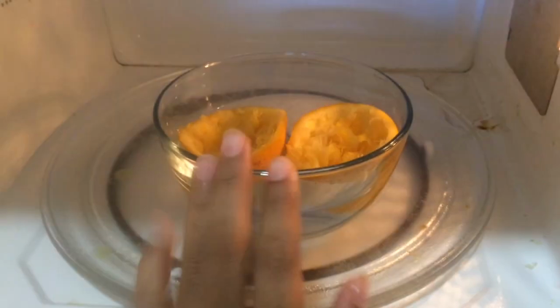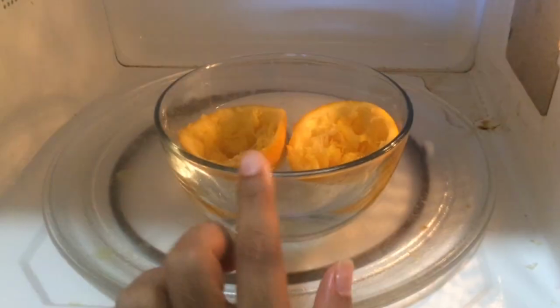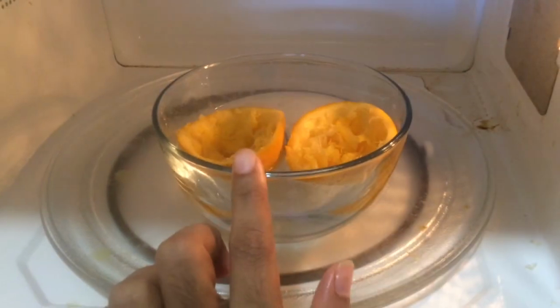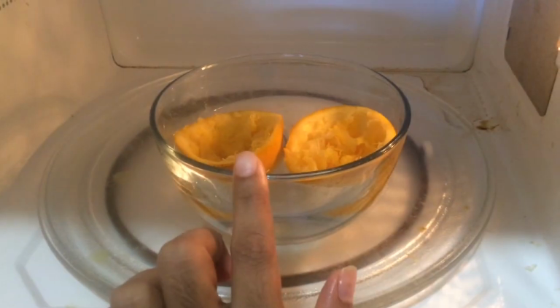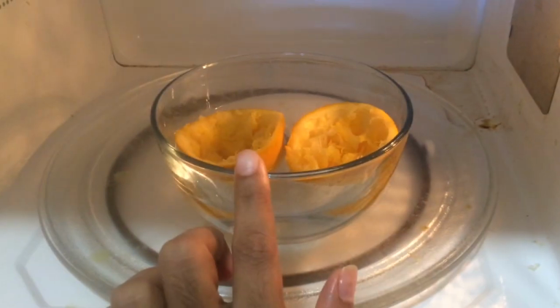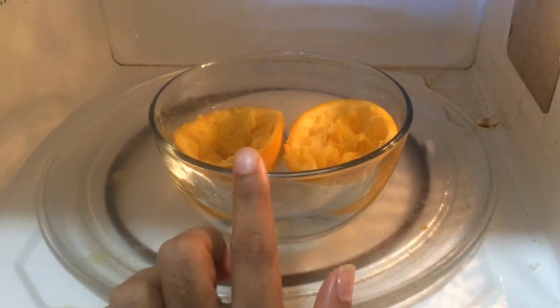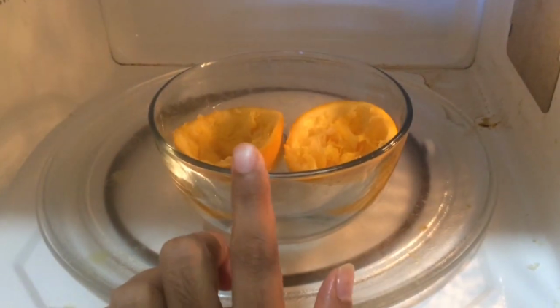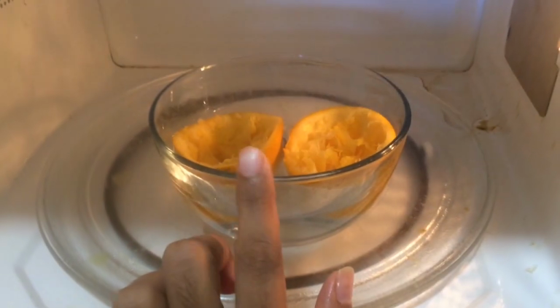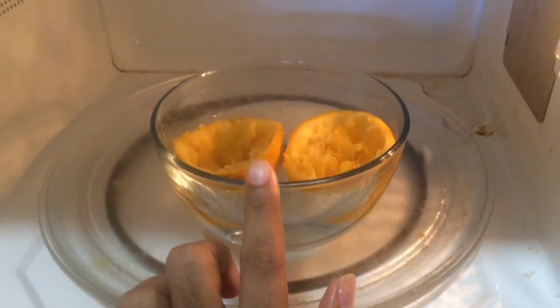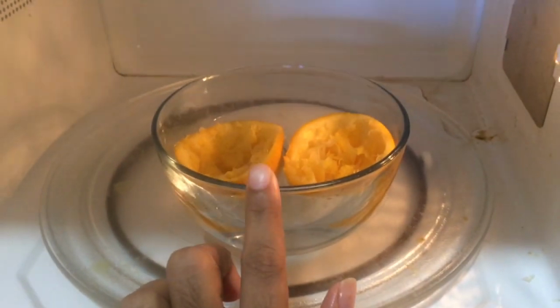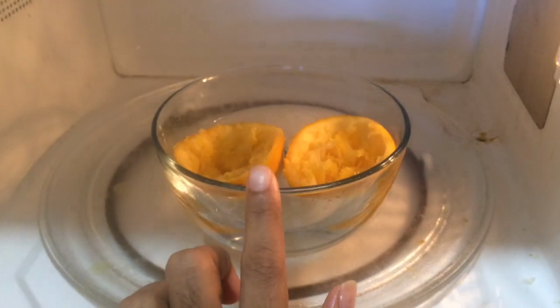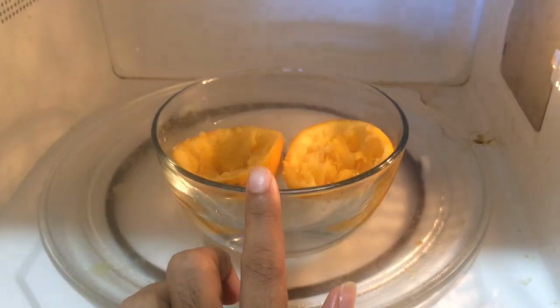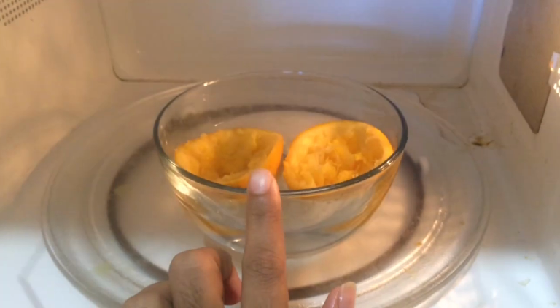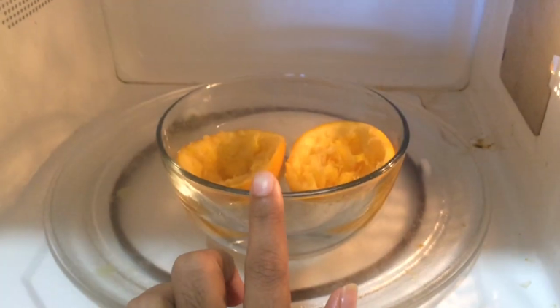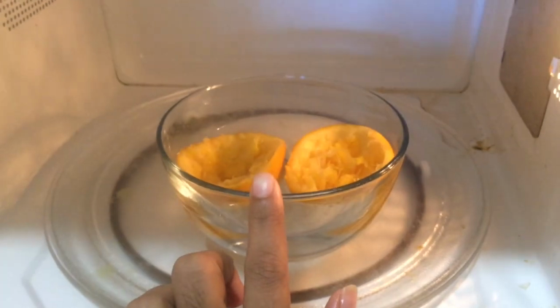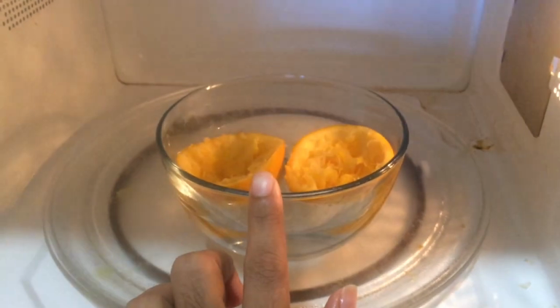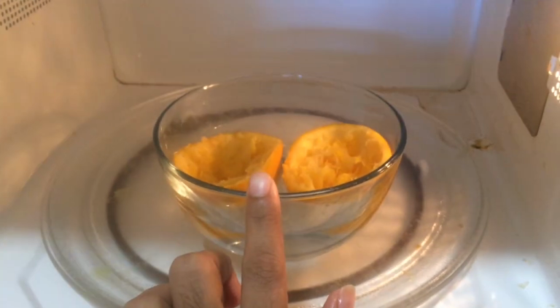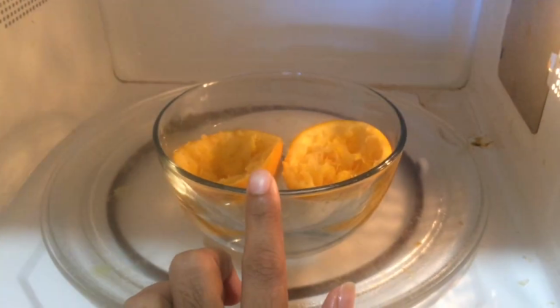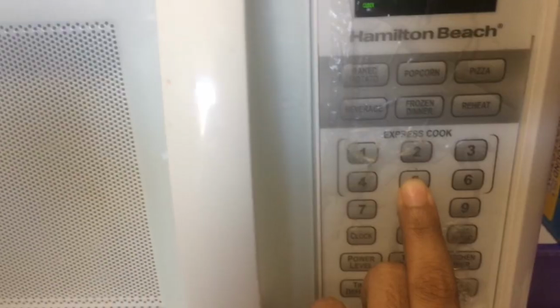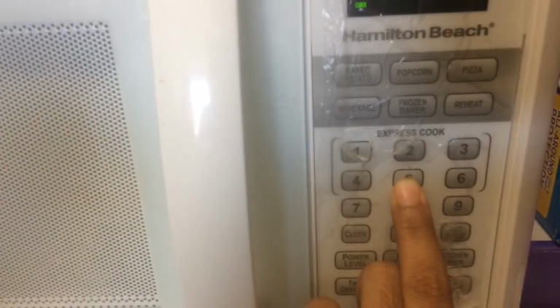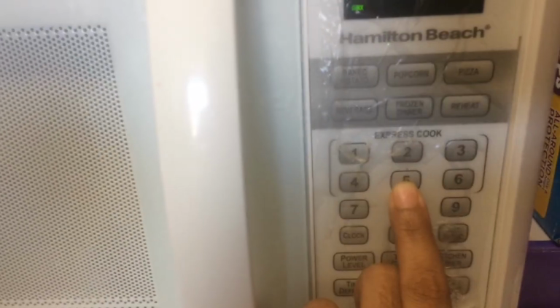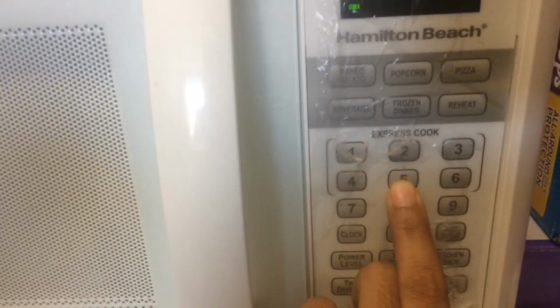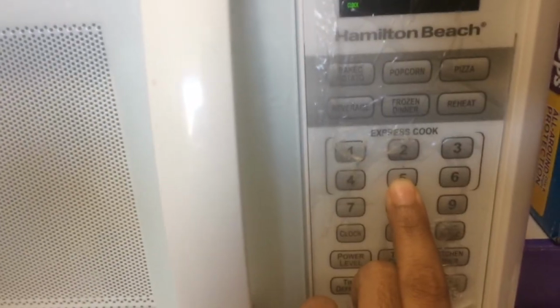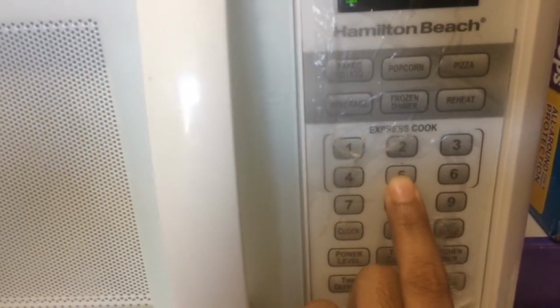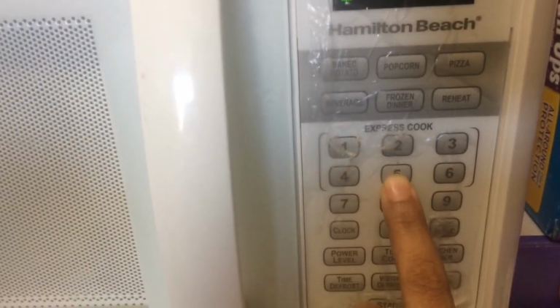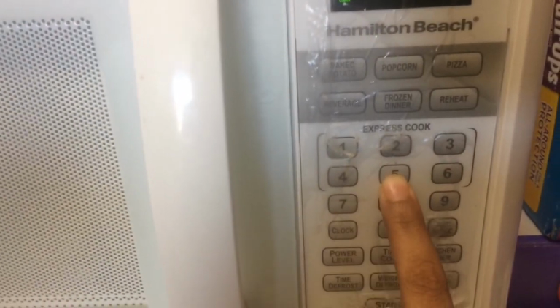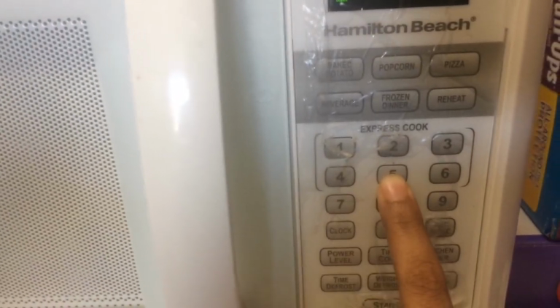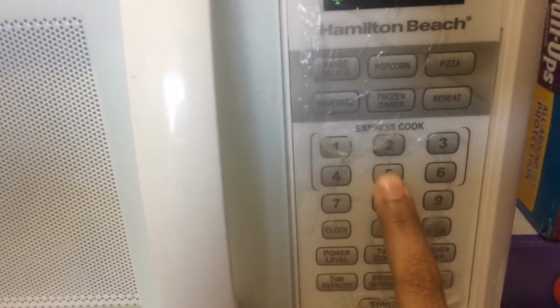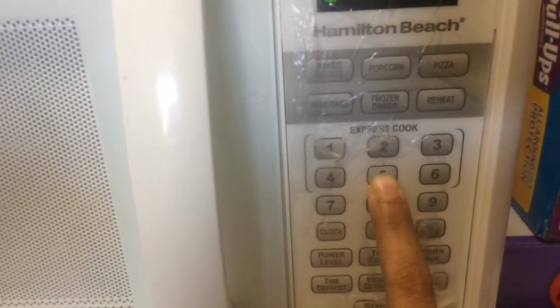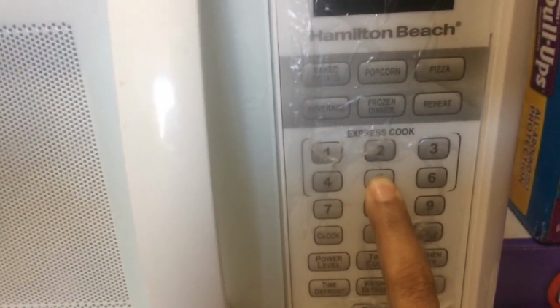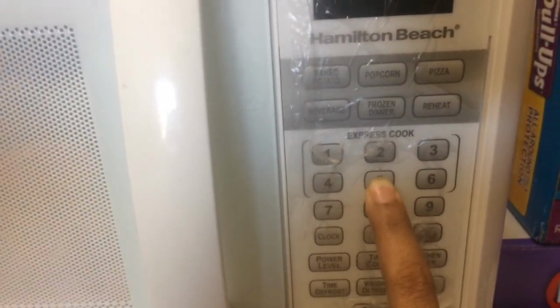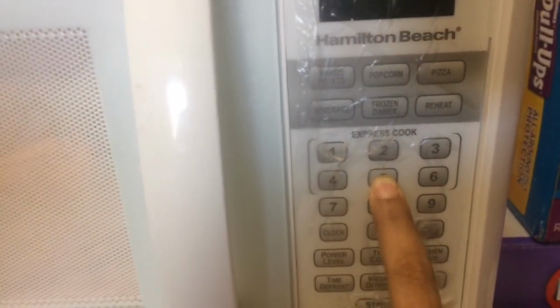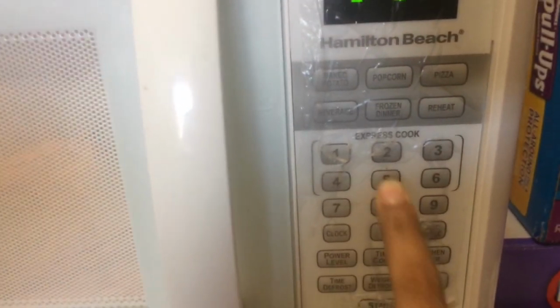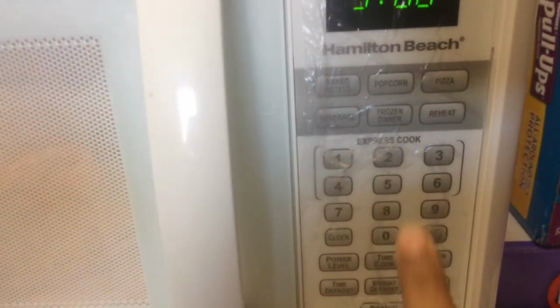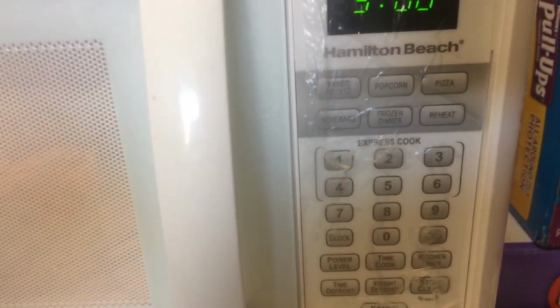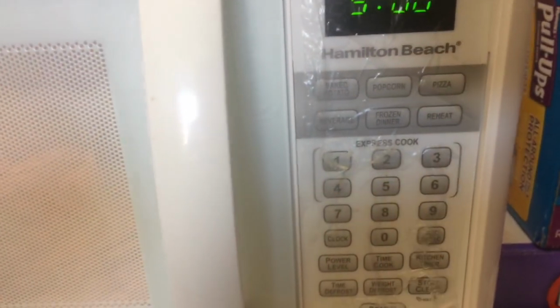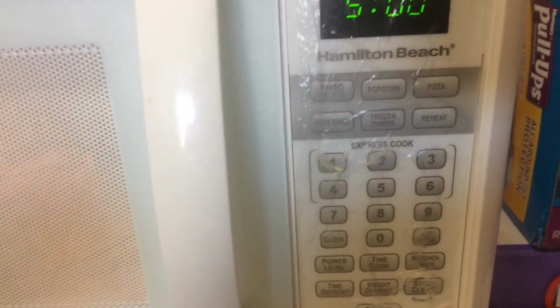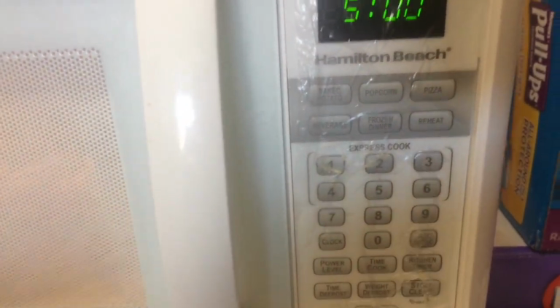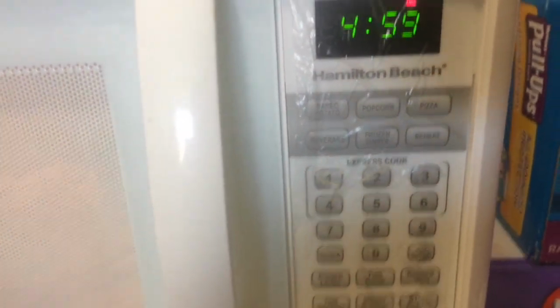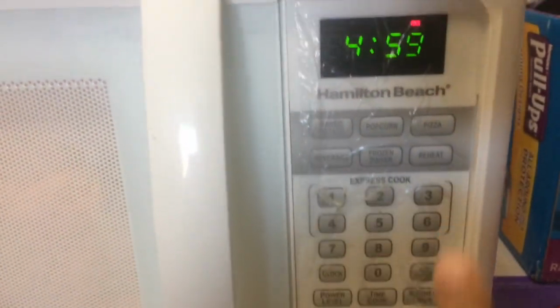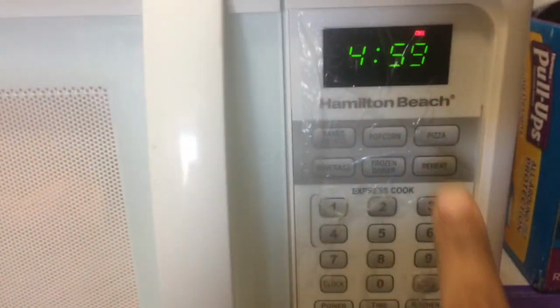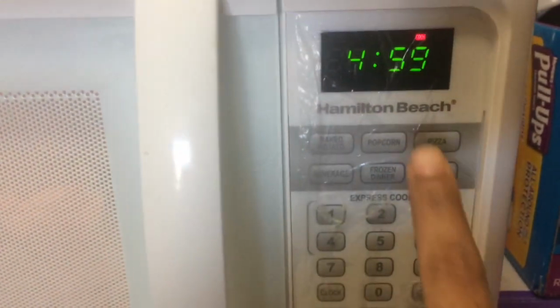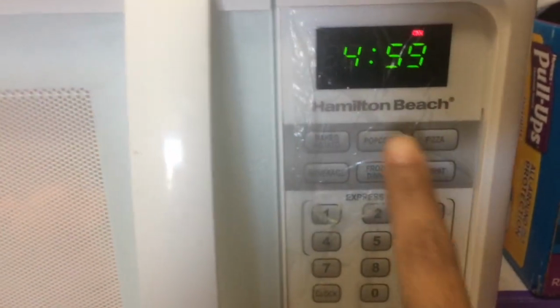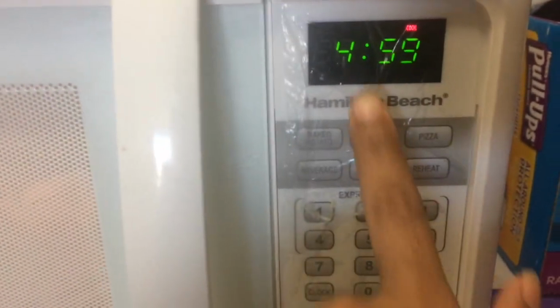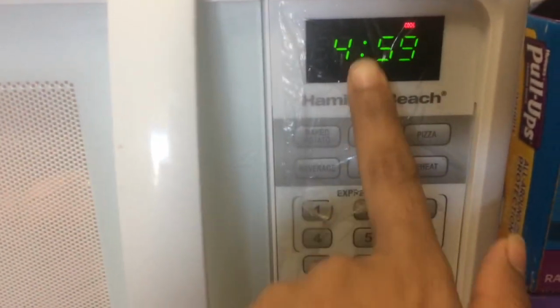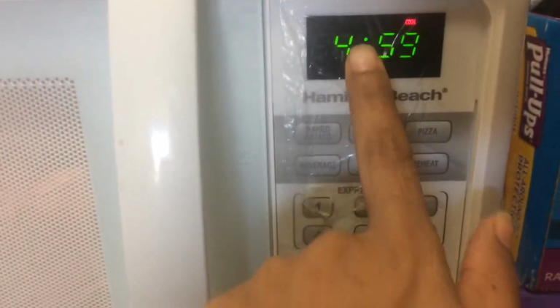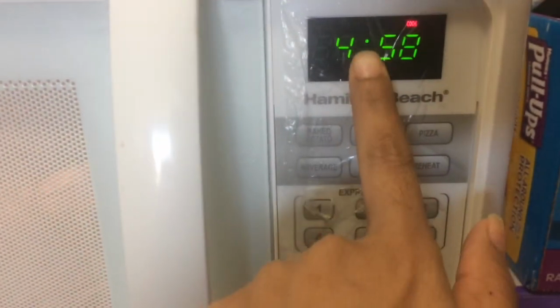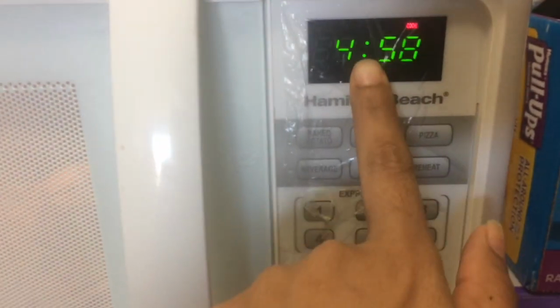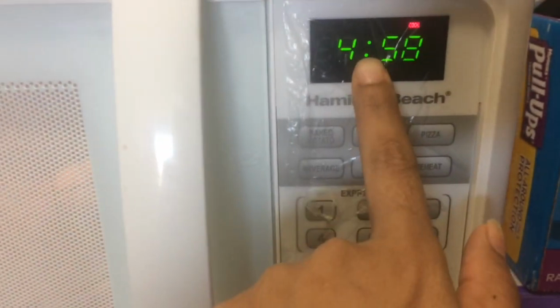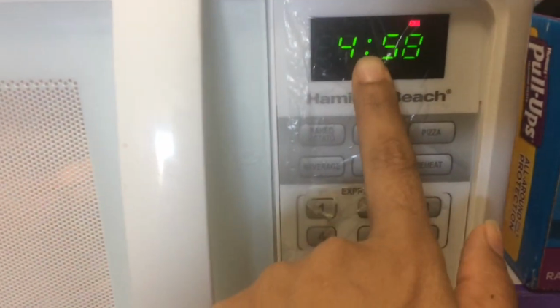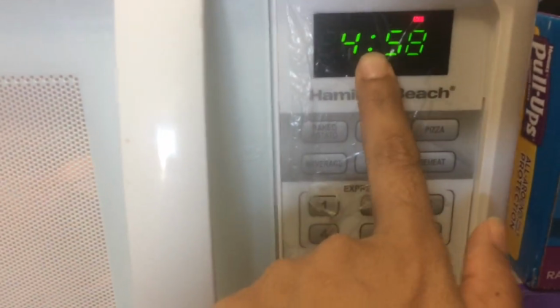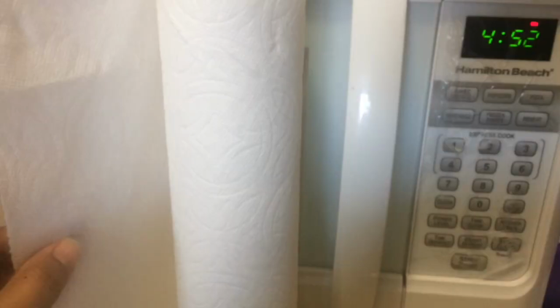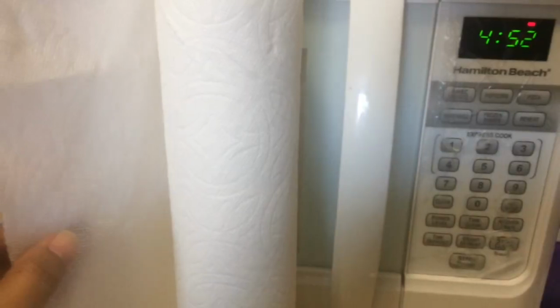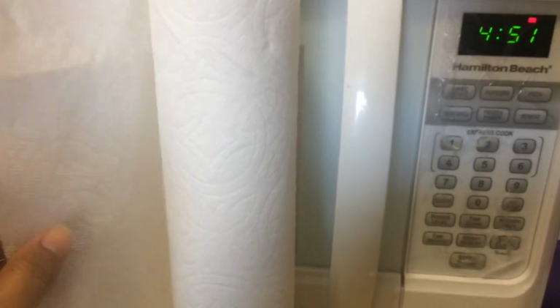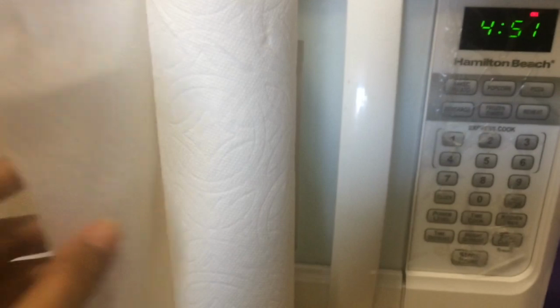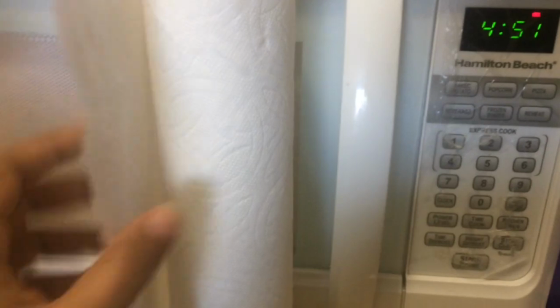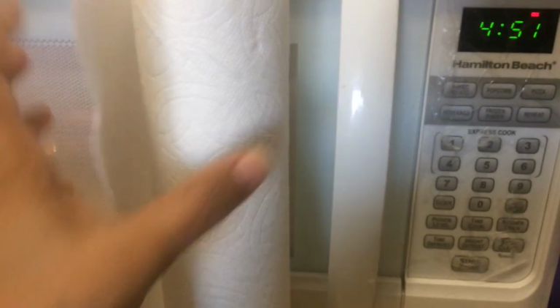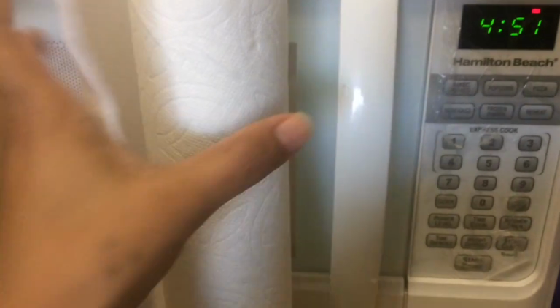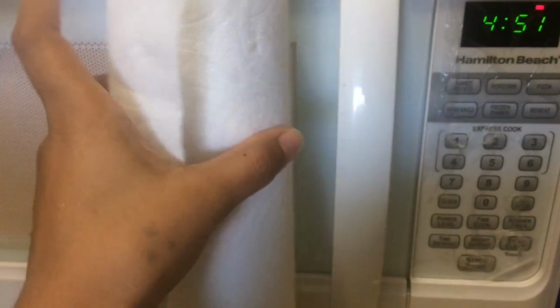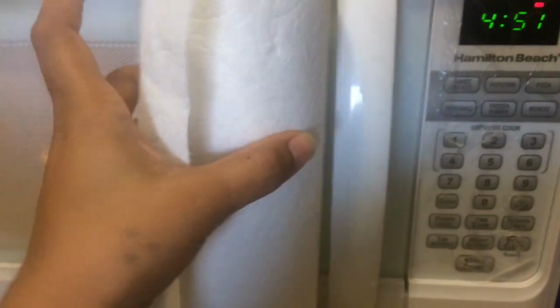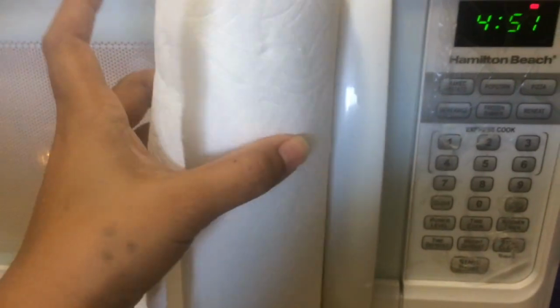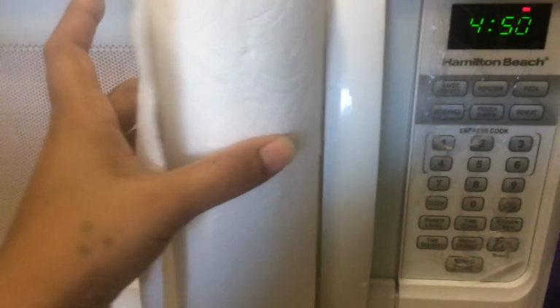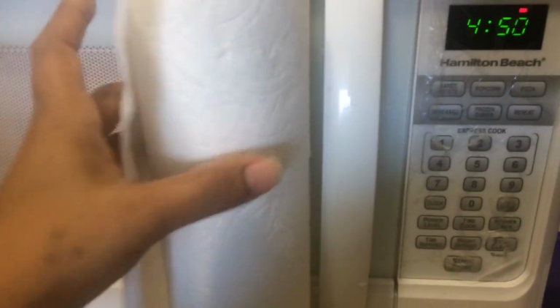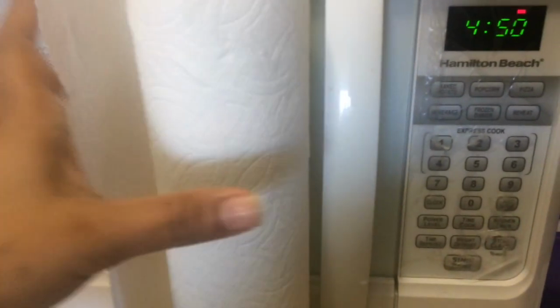Let's put it in for 5 minutes. This is complete. Now we have to clean the microwave oven.